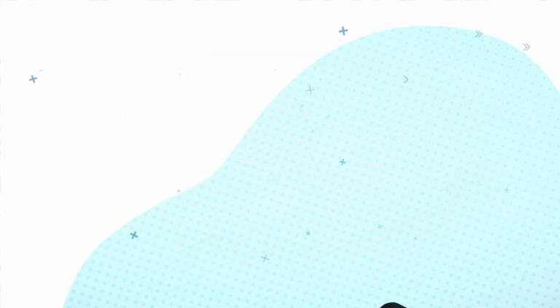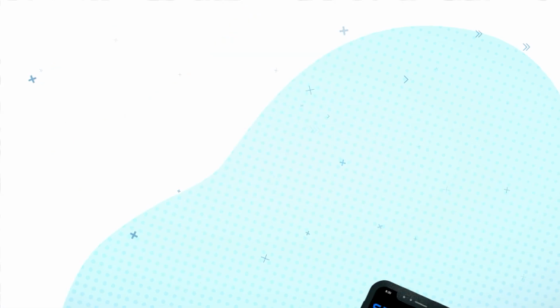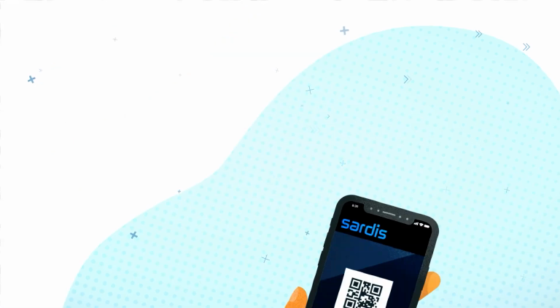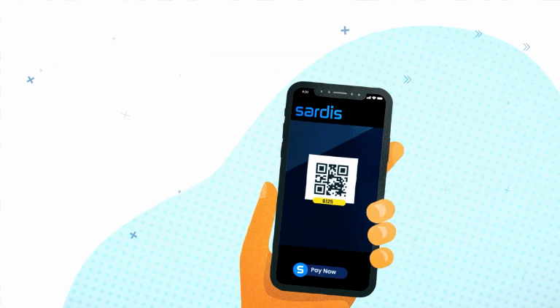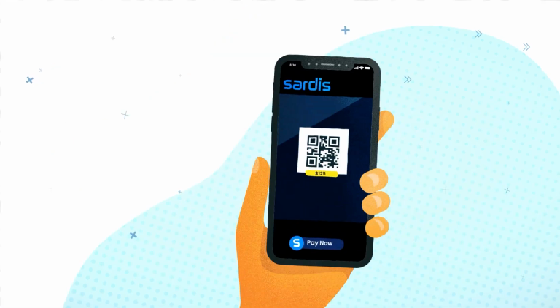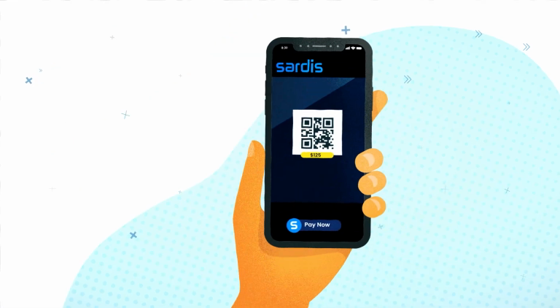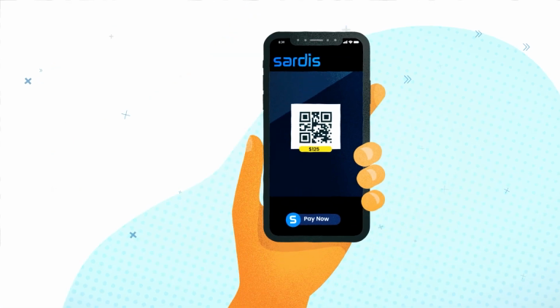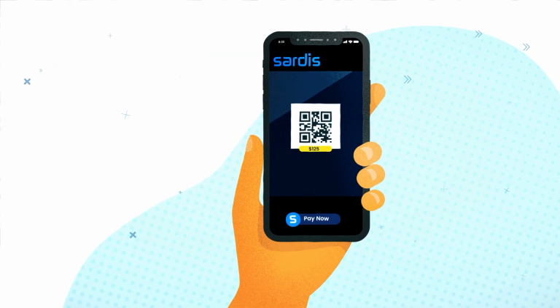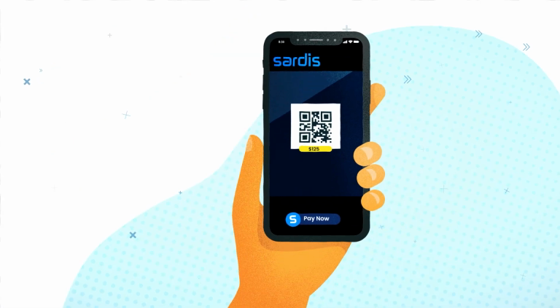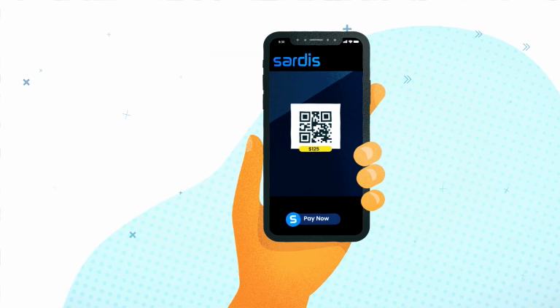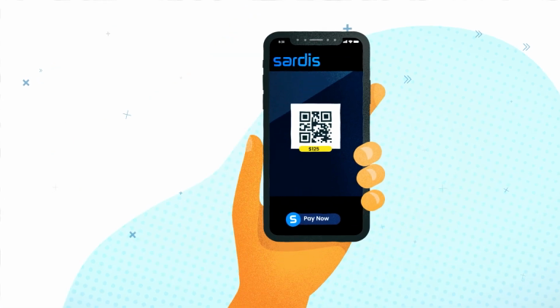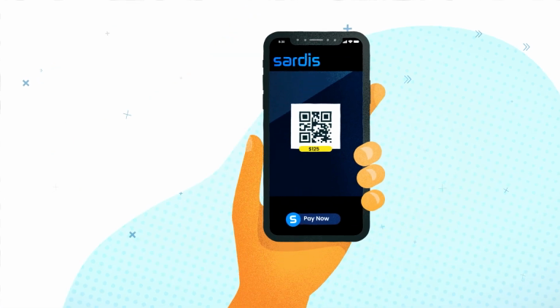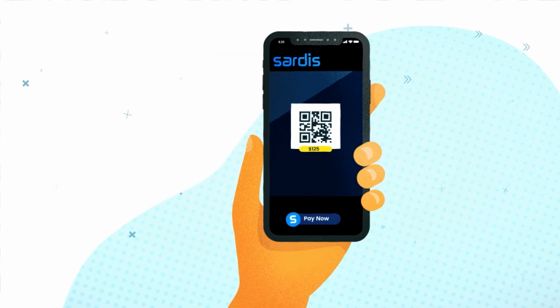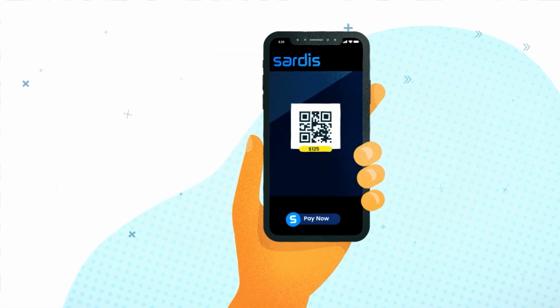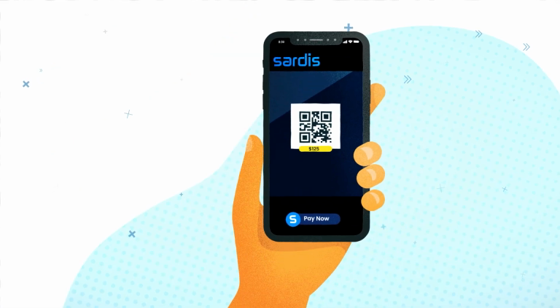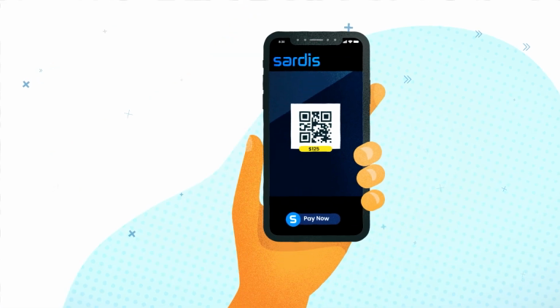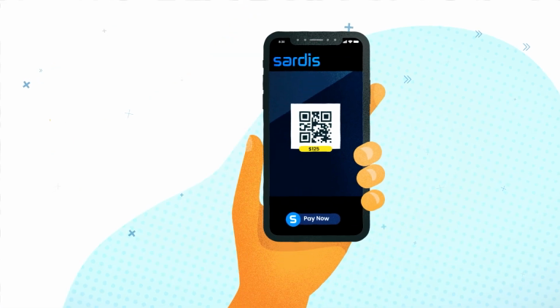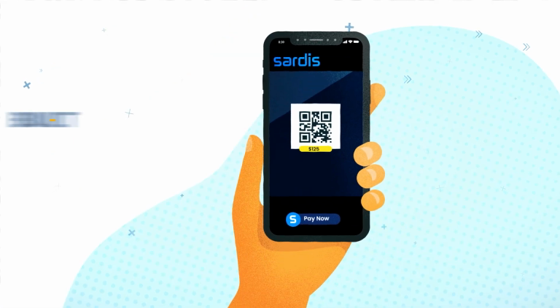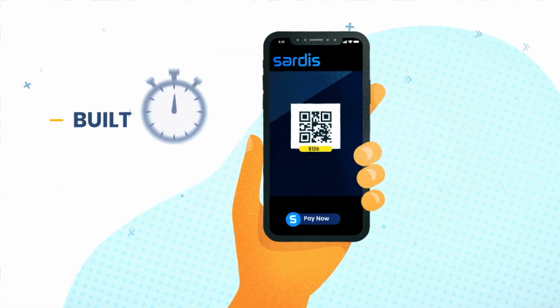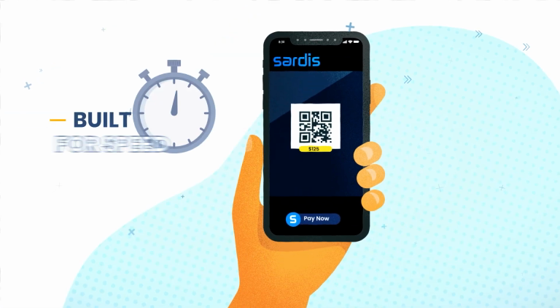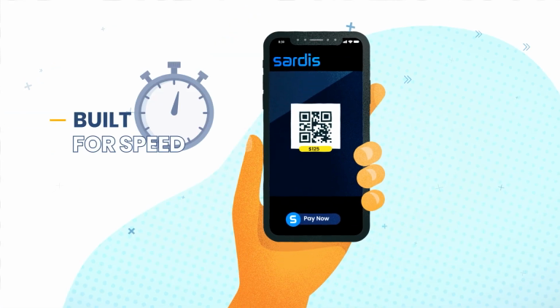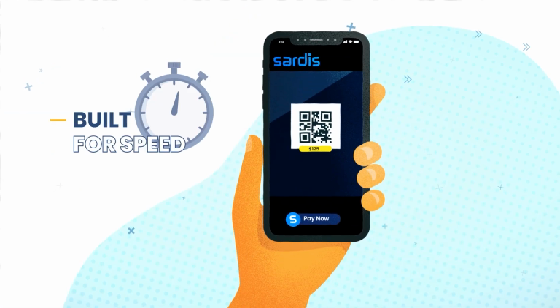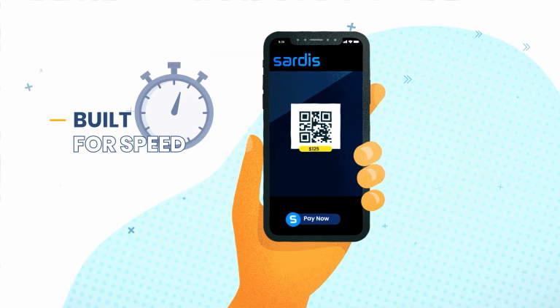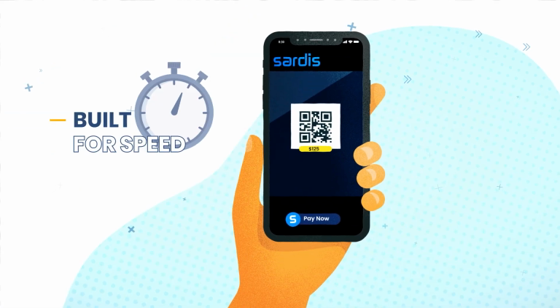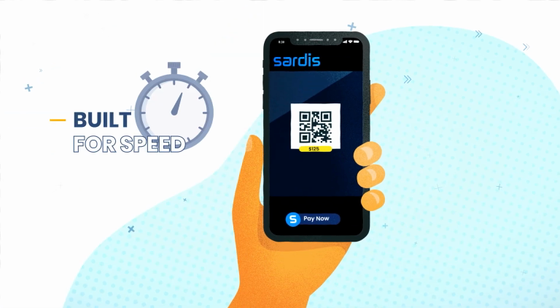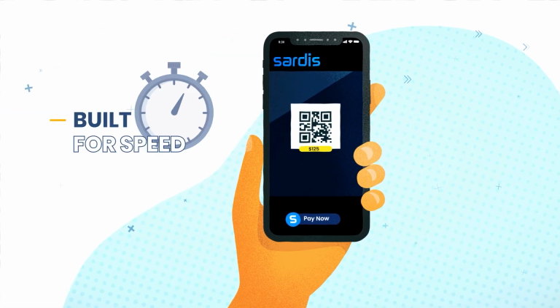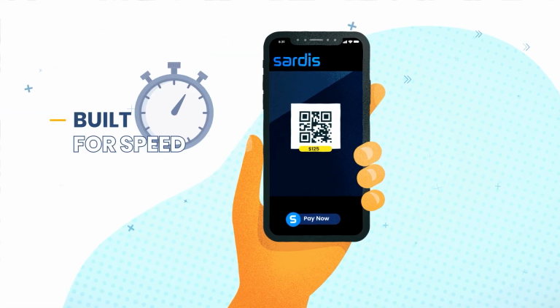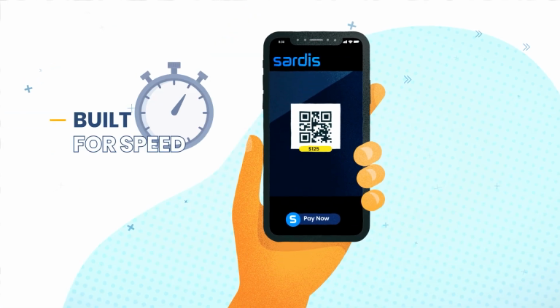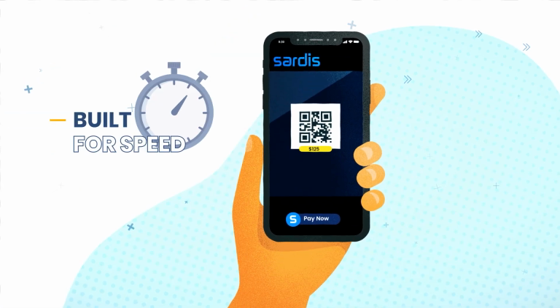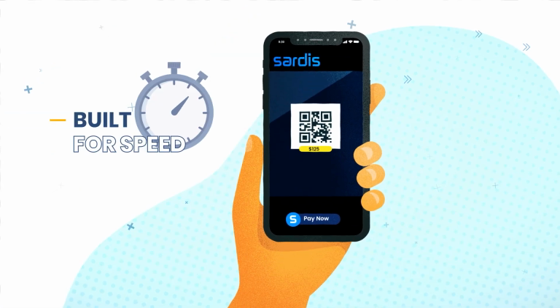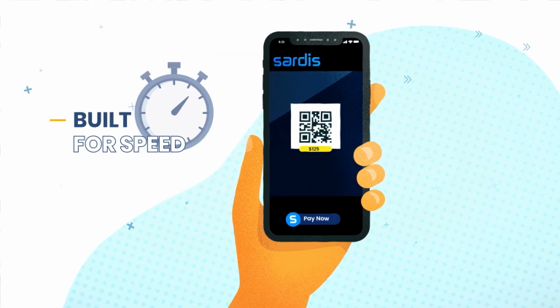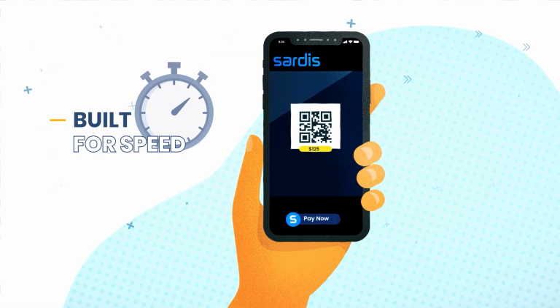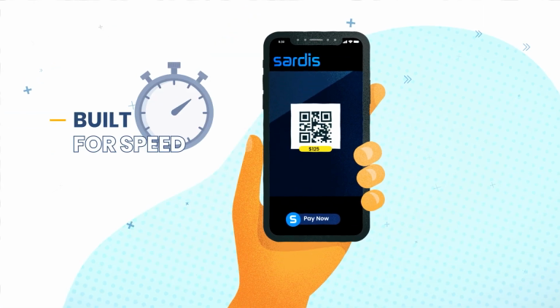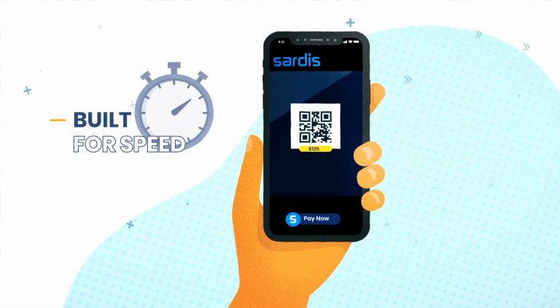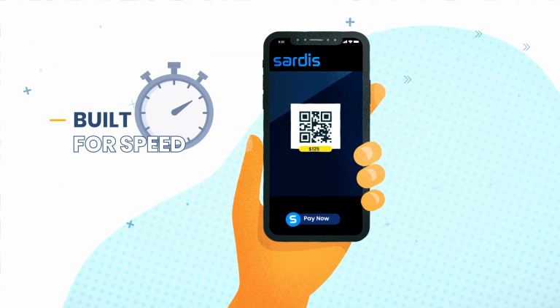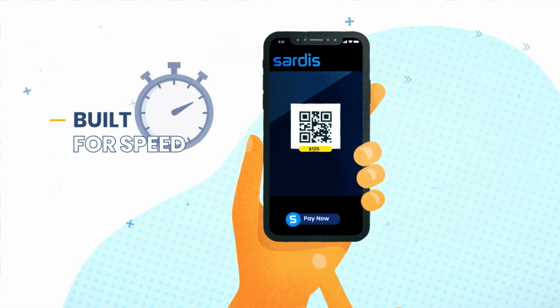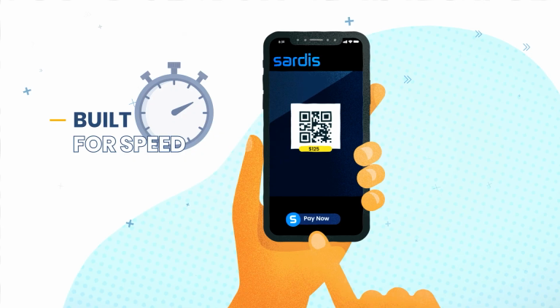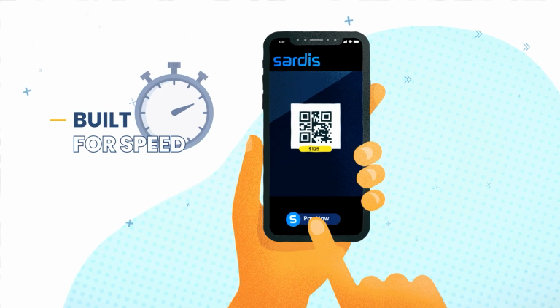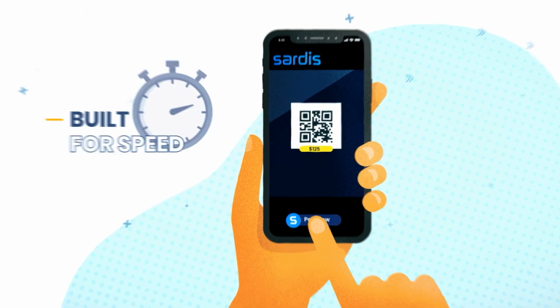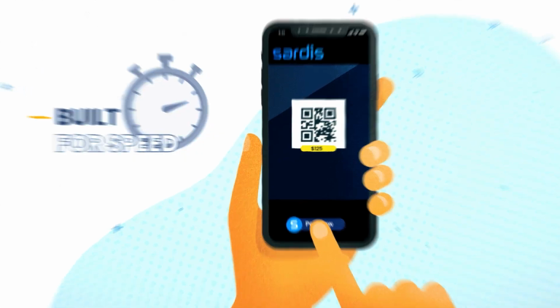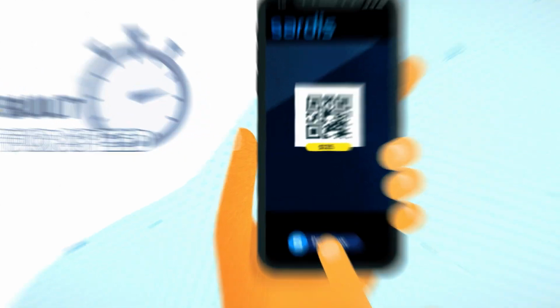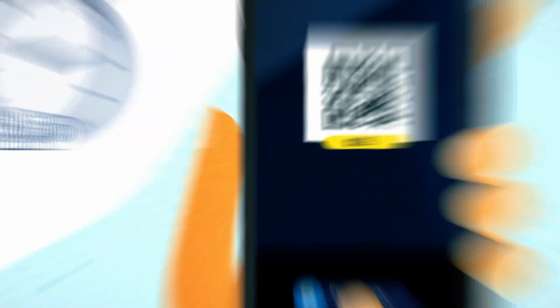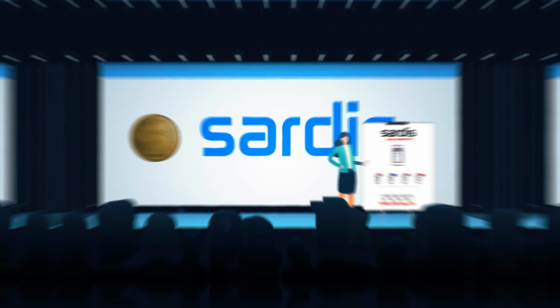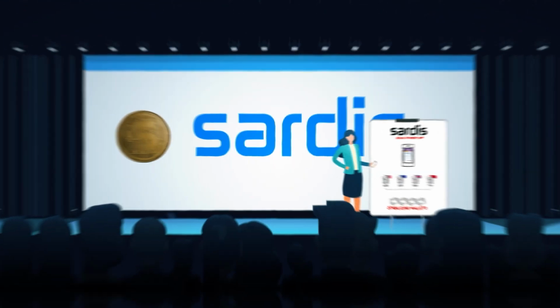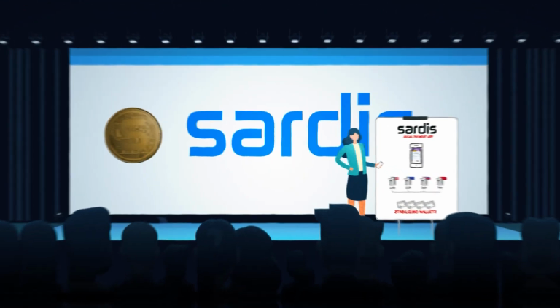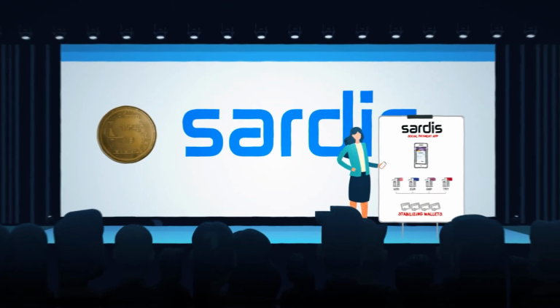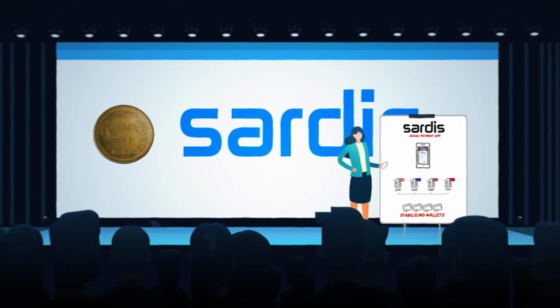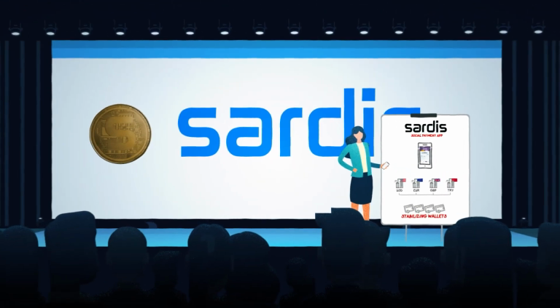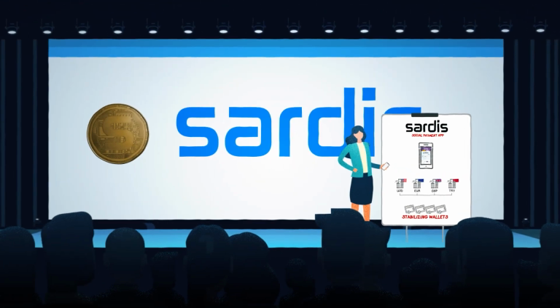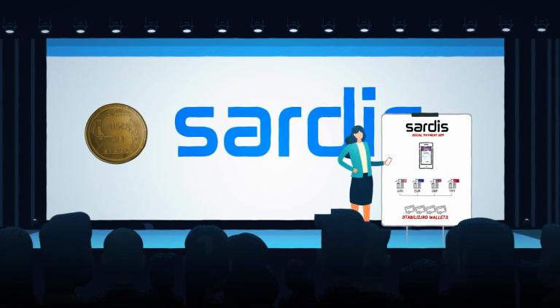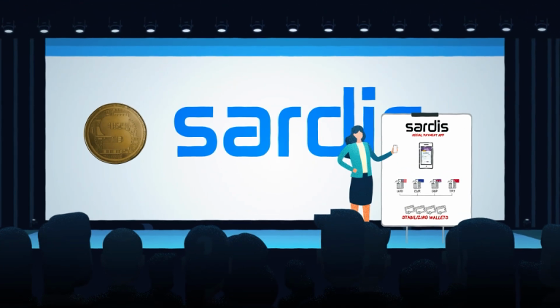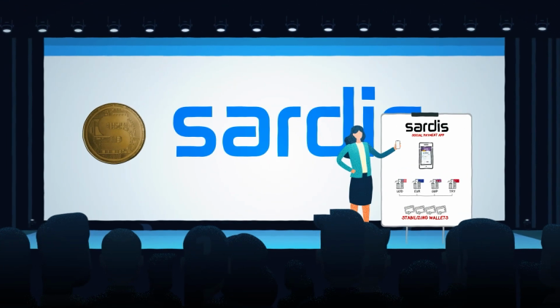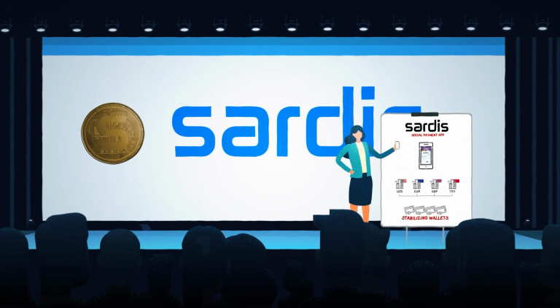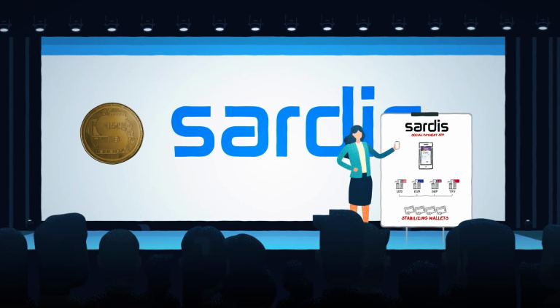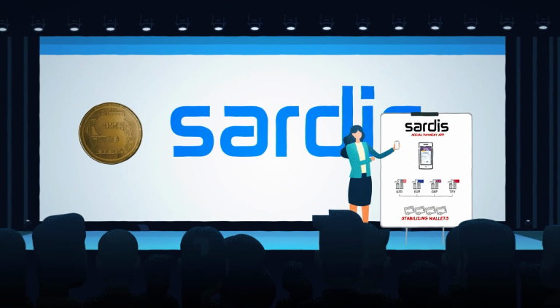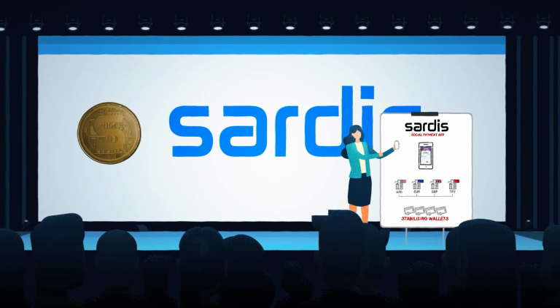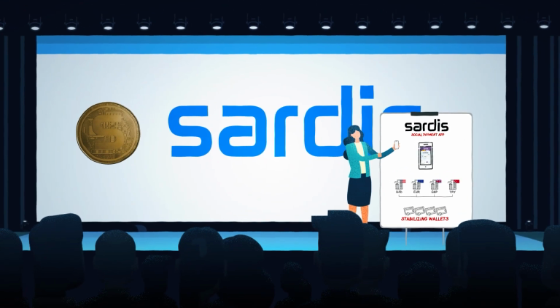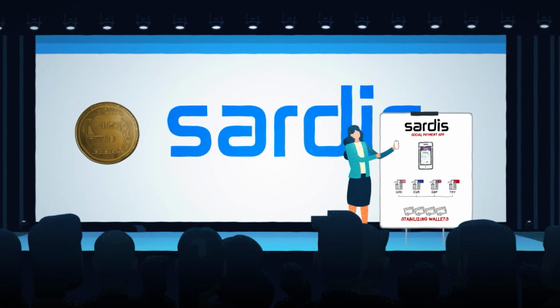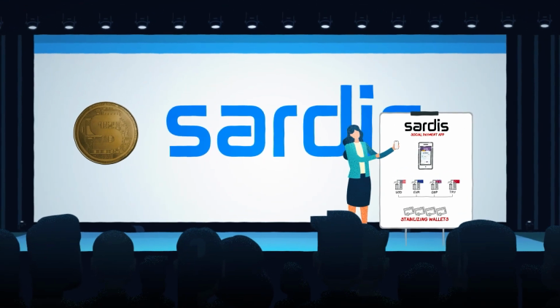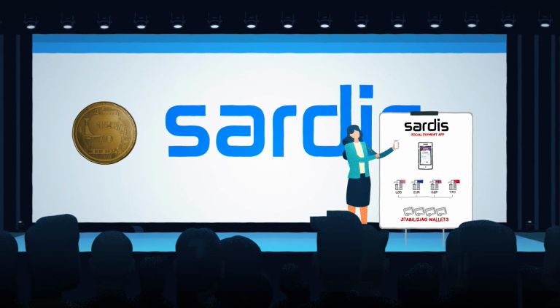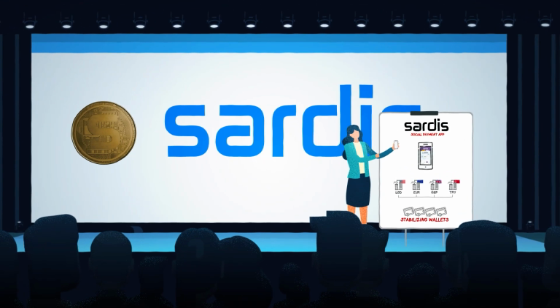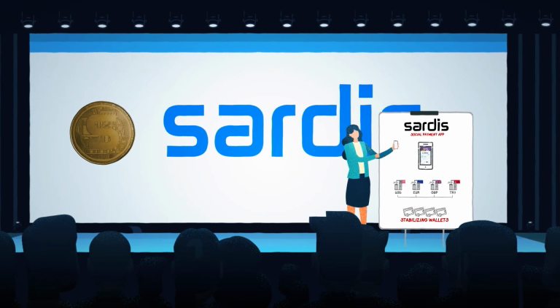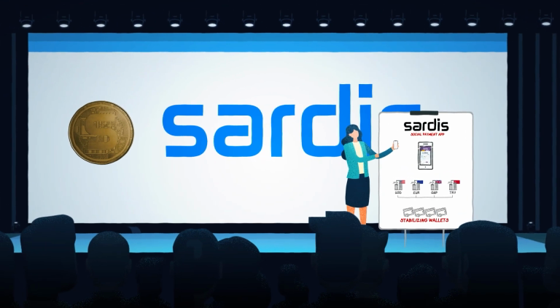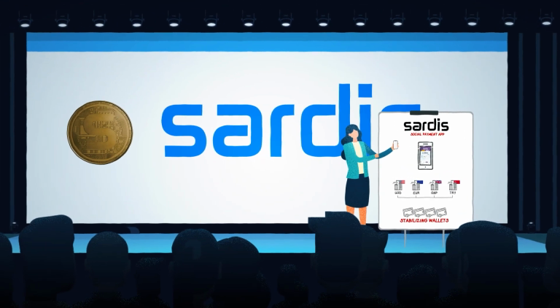It's time for a new blockchain system built for speed without sacrificing security. That's why we created the Sardis Ecosystem.